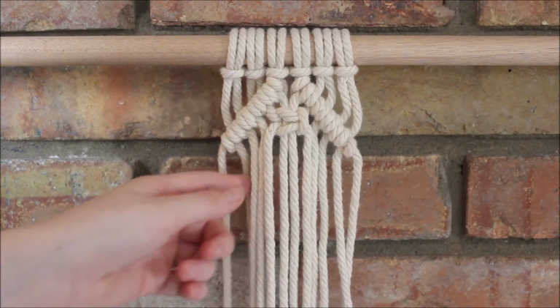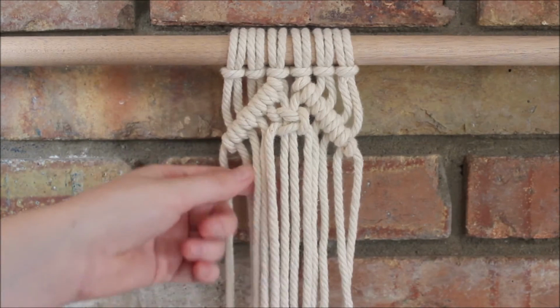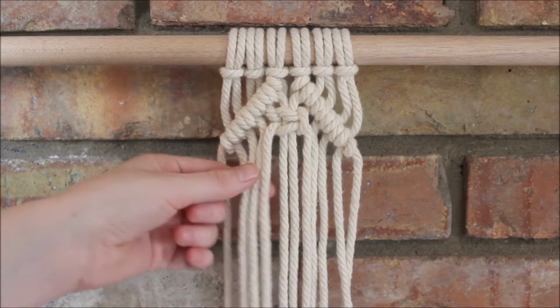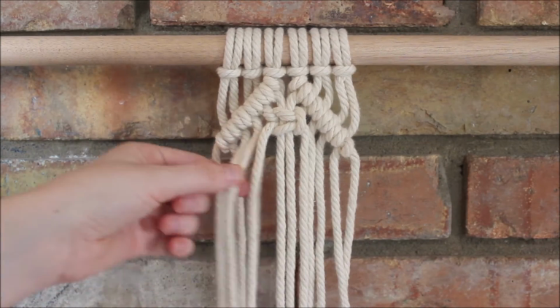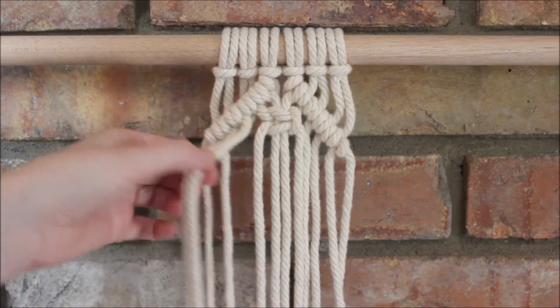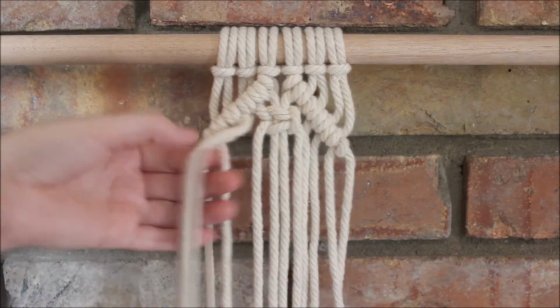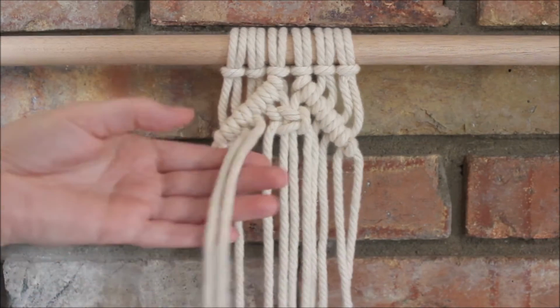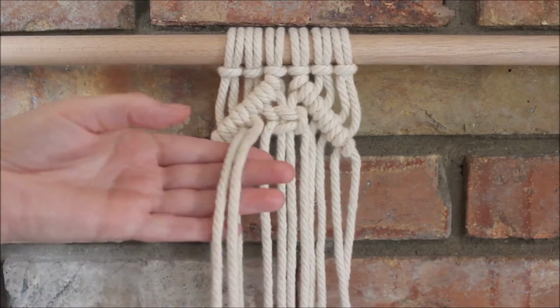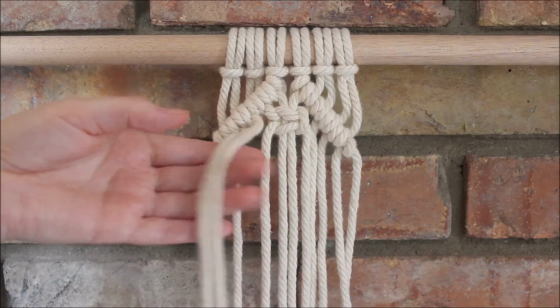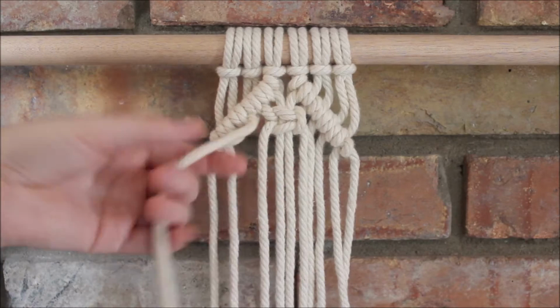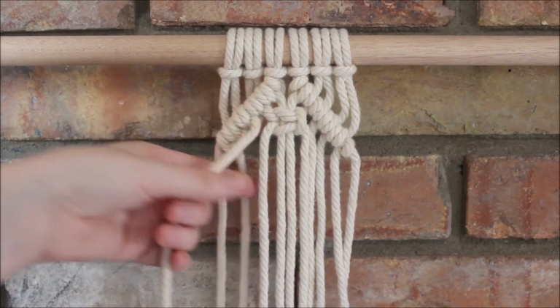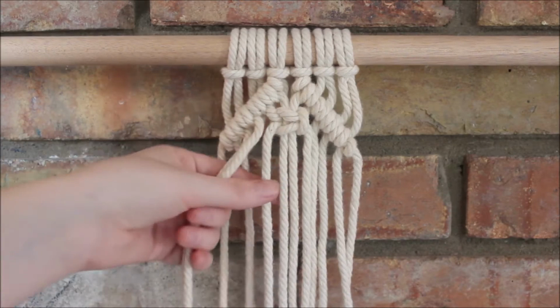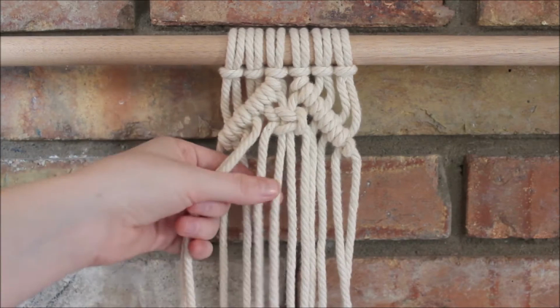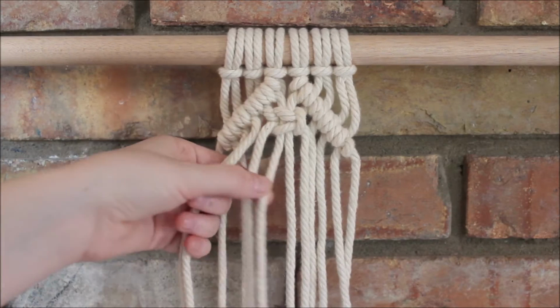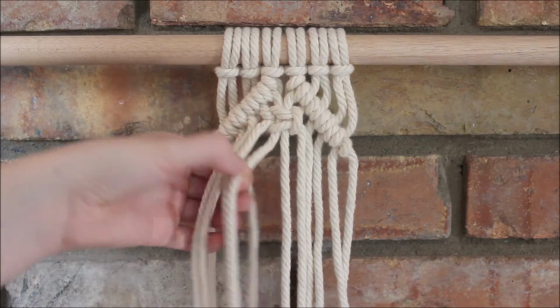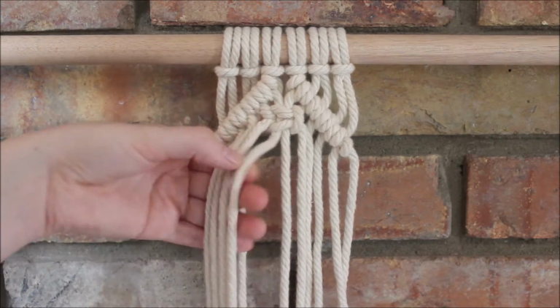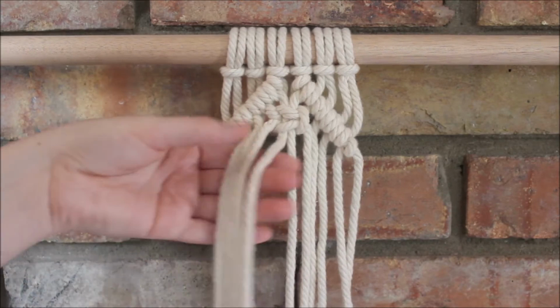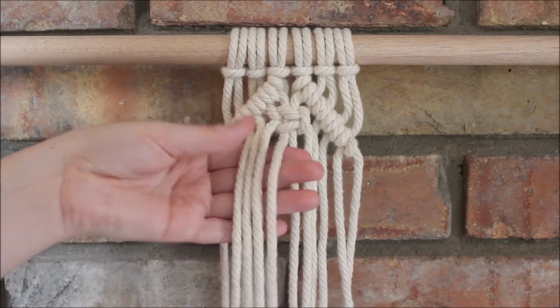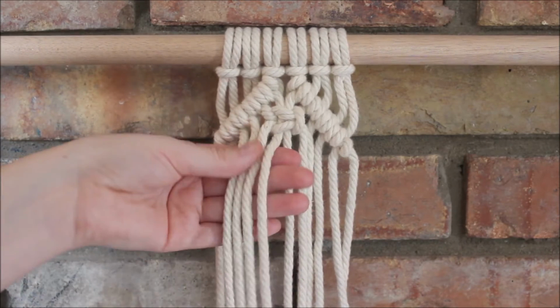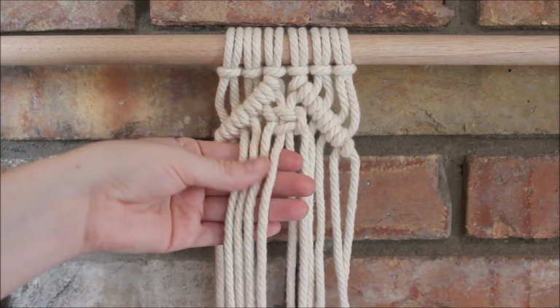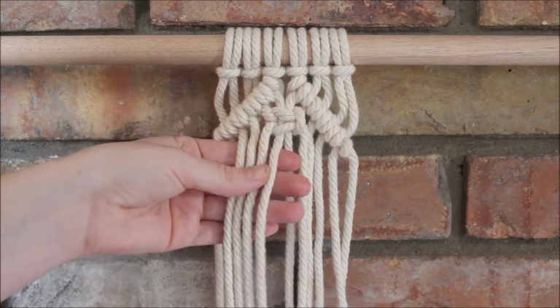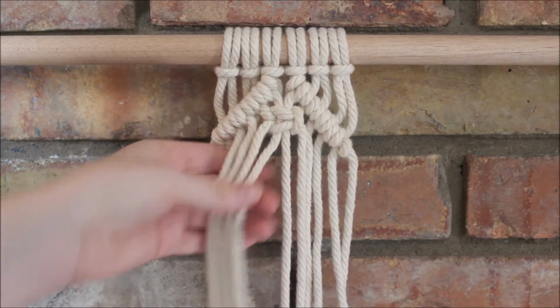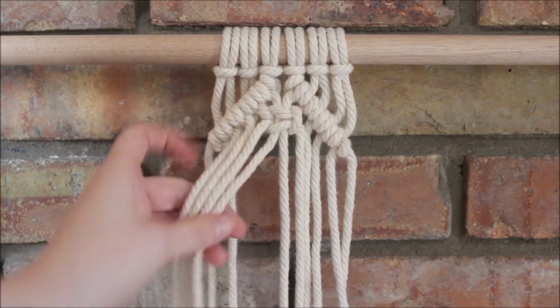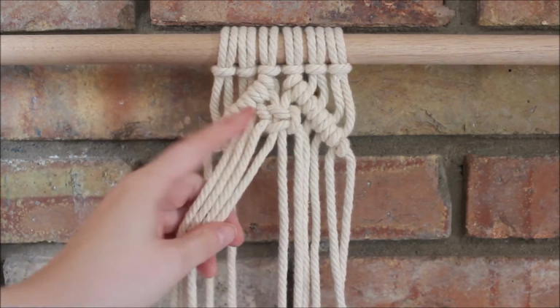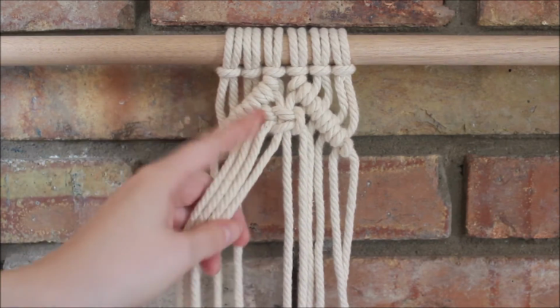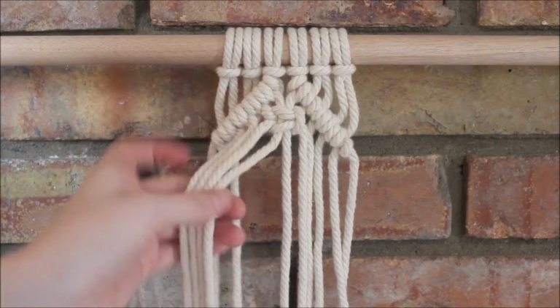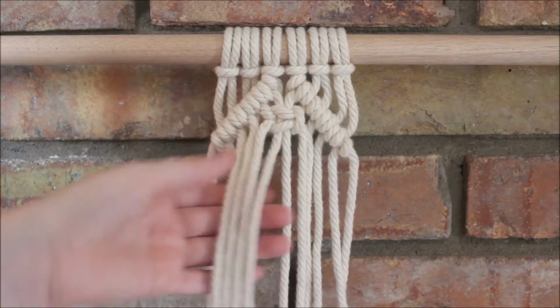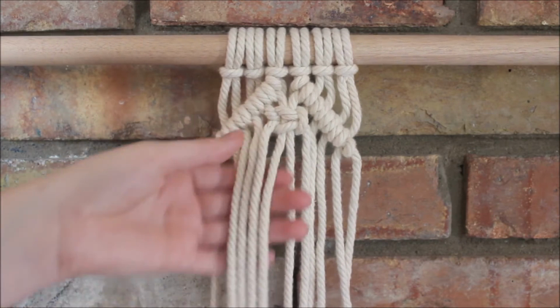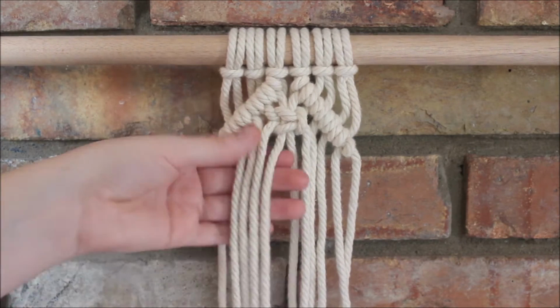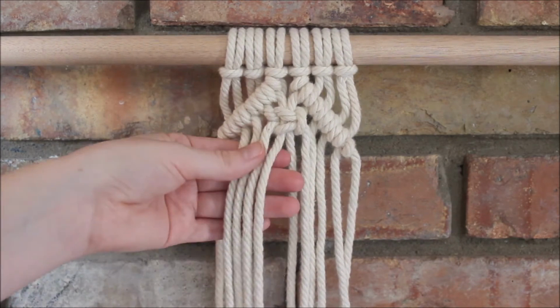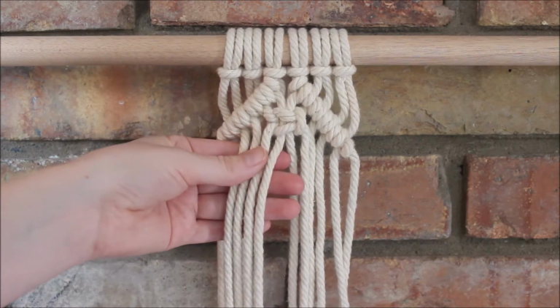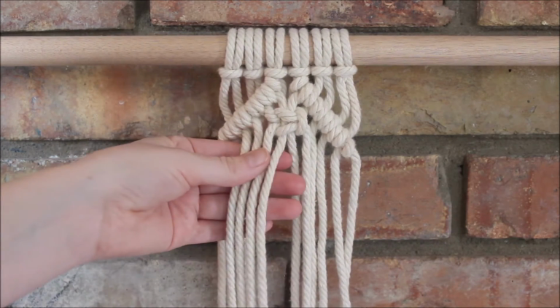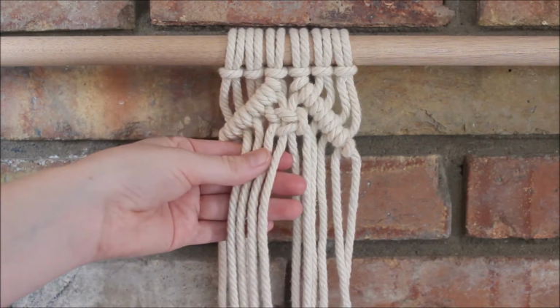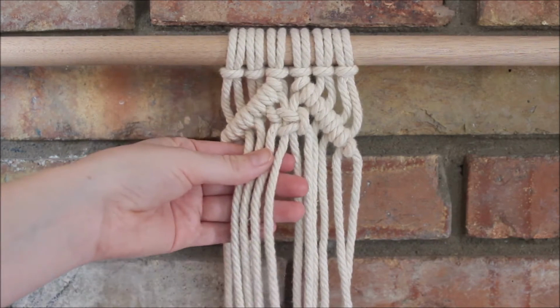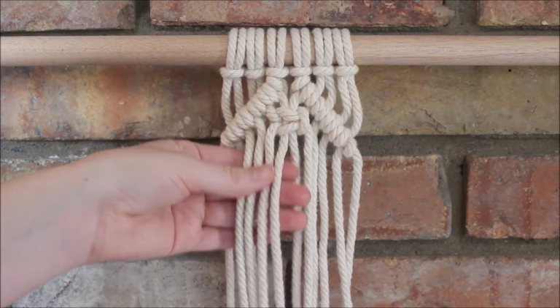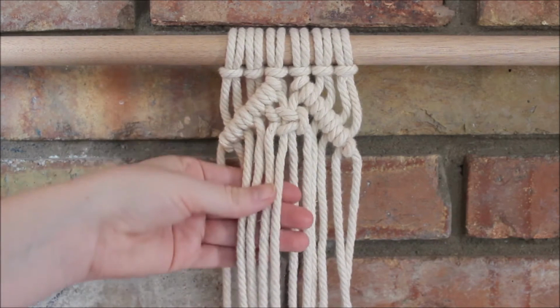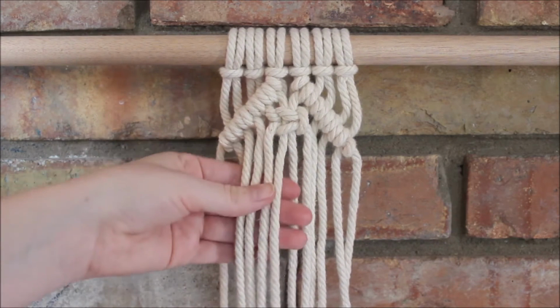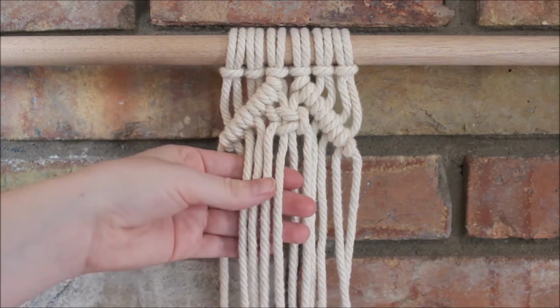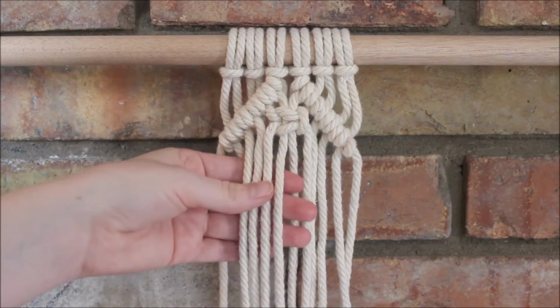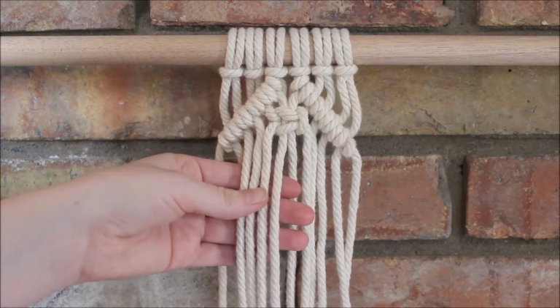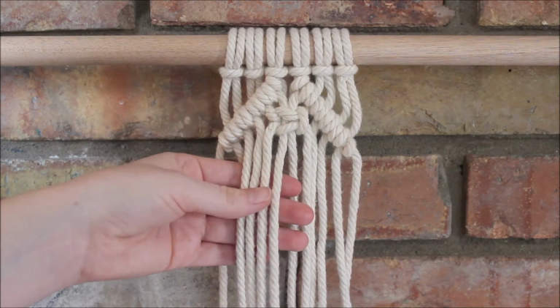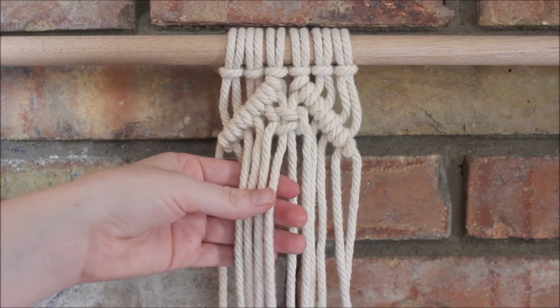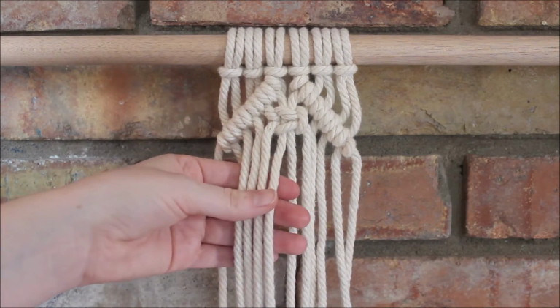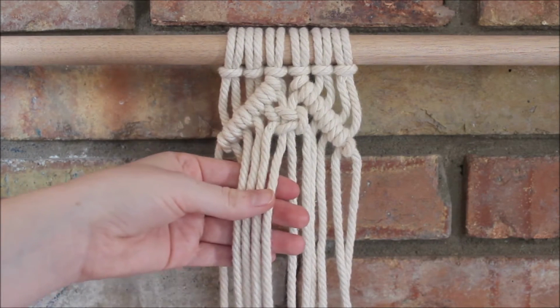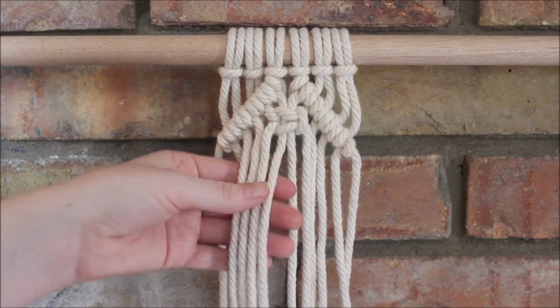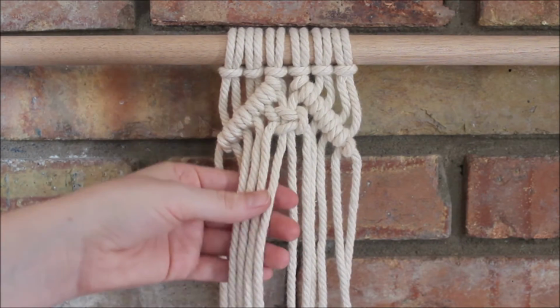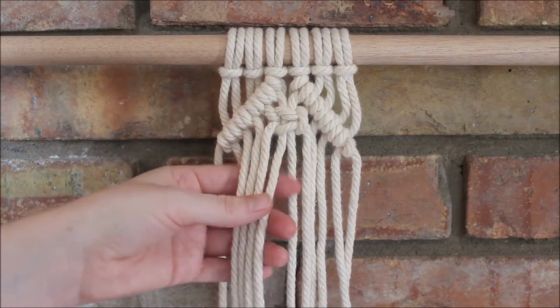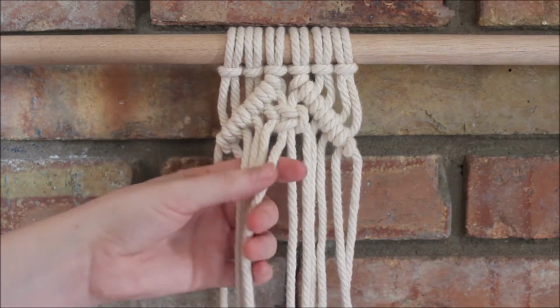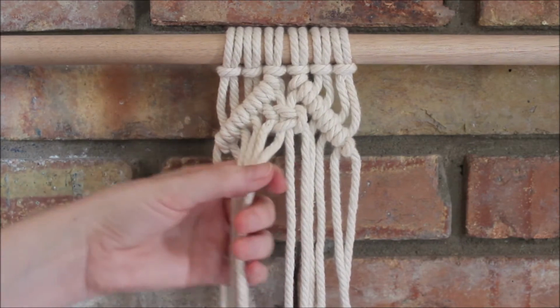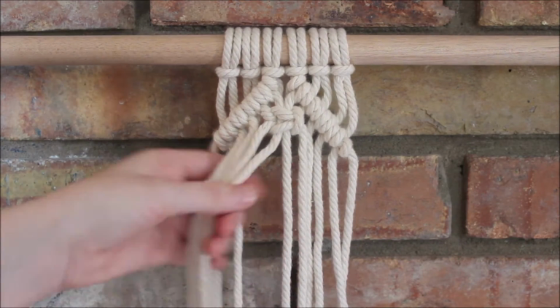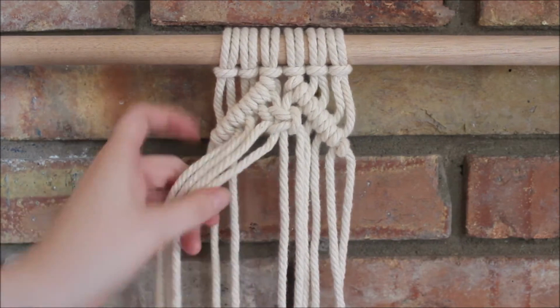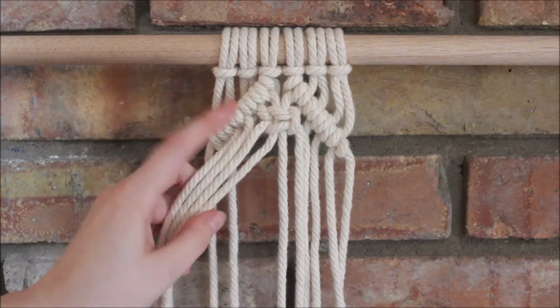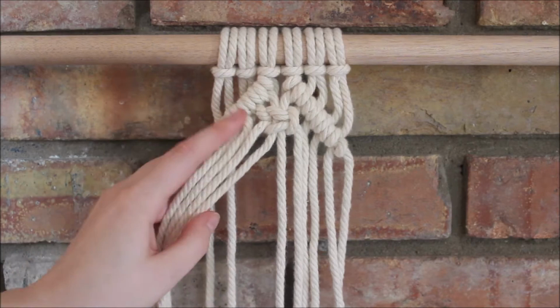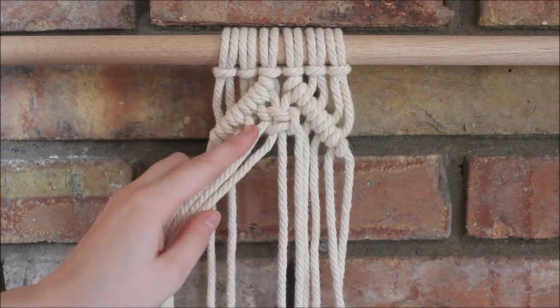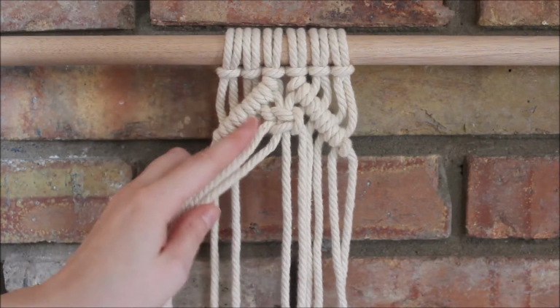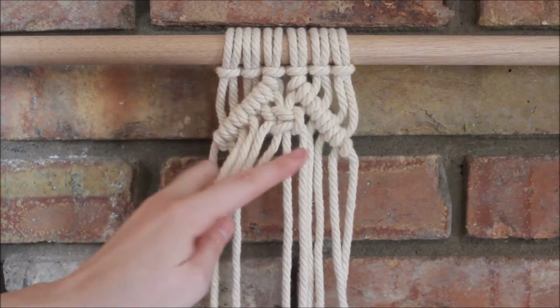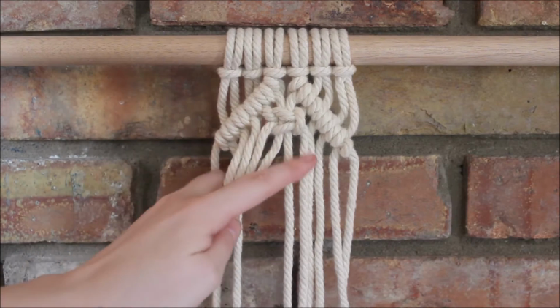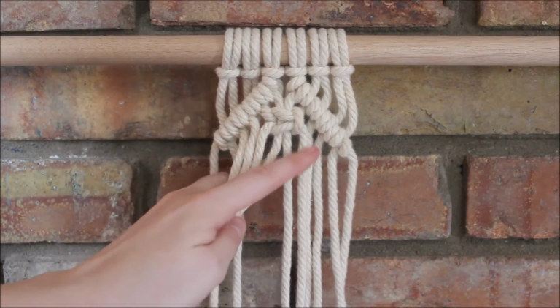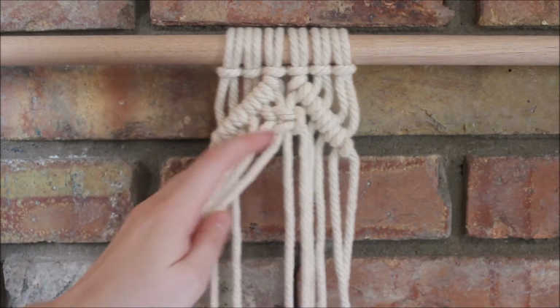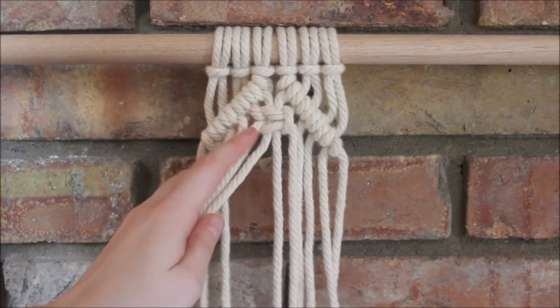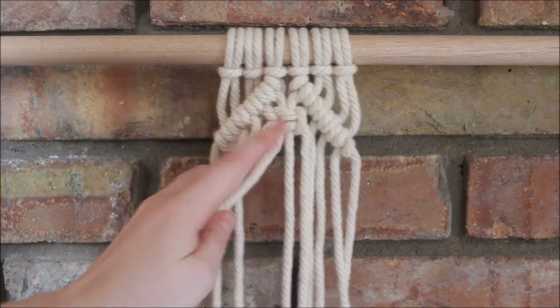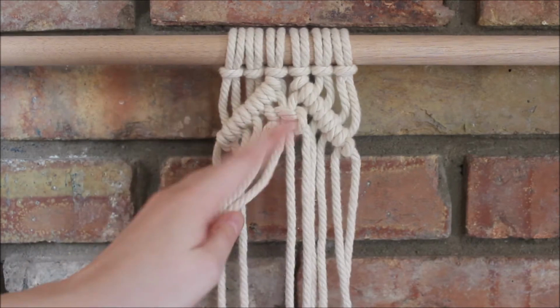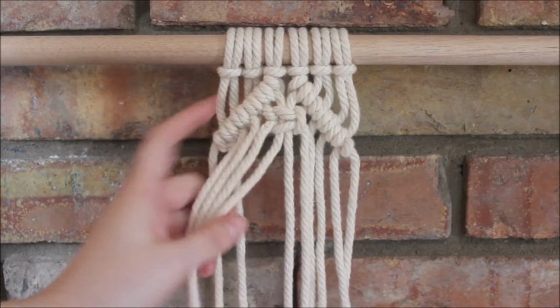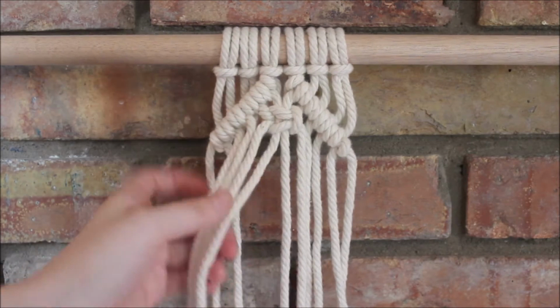Now using the next two ropes and two ropes from the previous square knot, I will tie another square knot and this time I'm going to do two square knots.